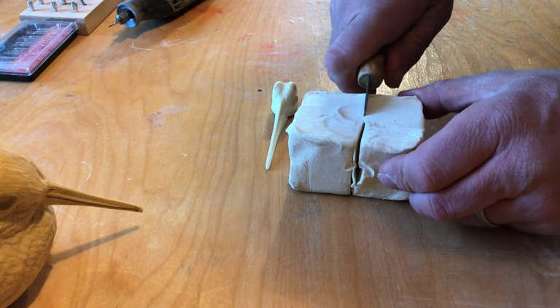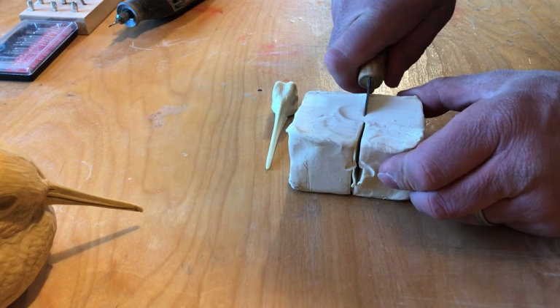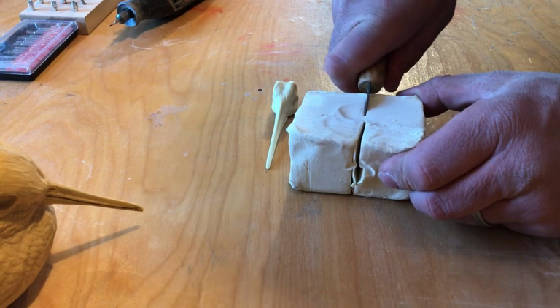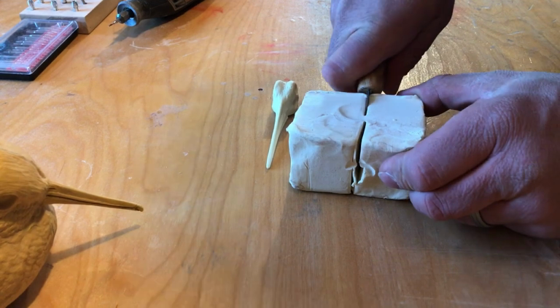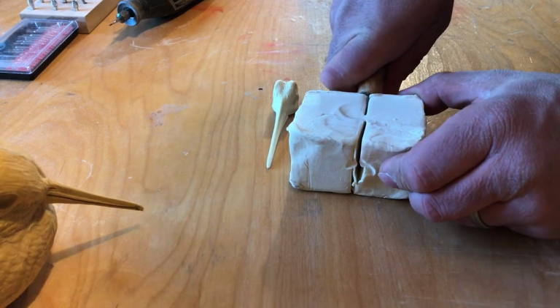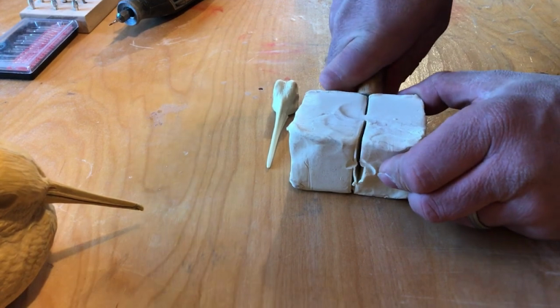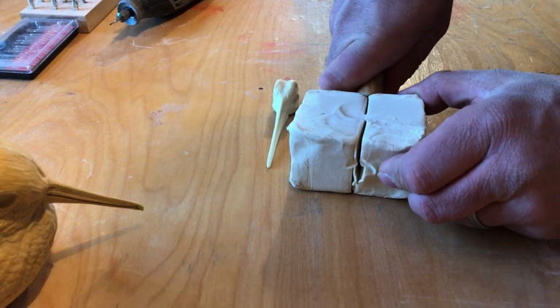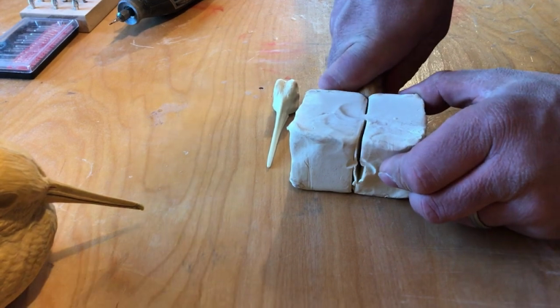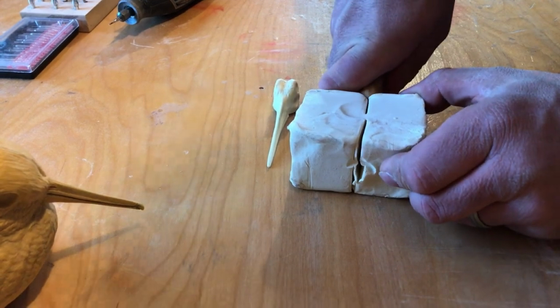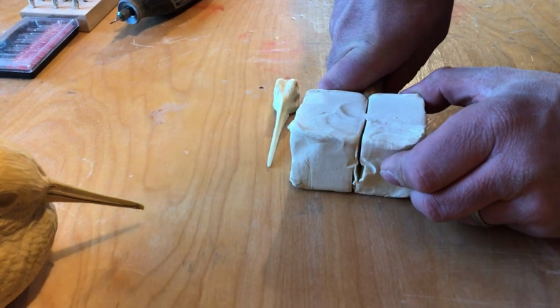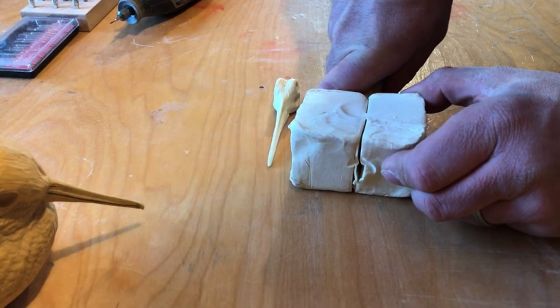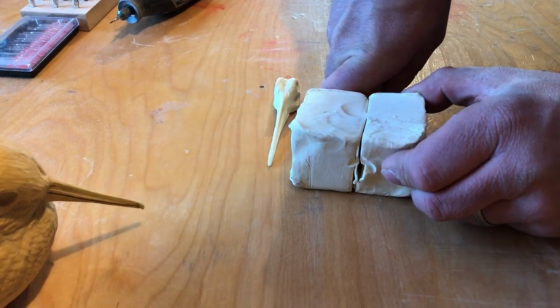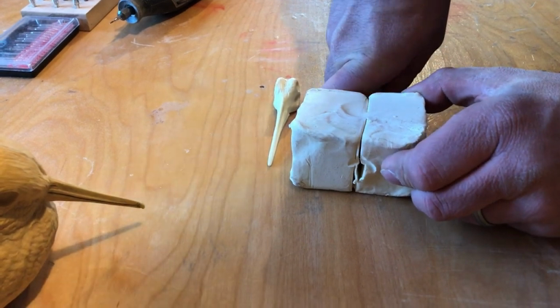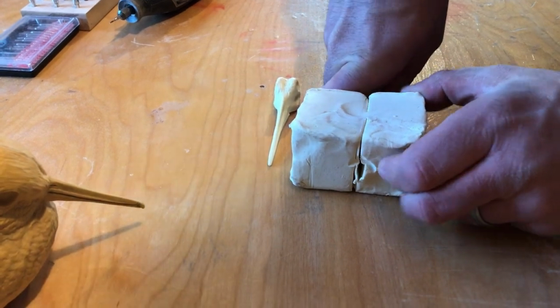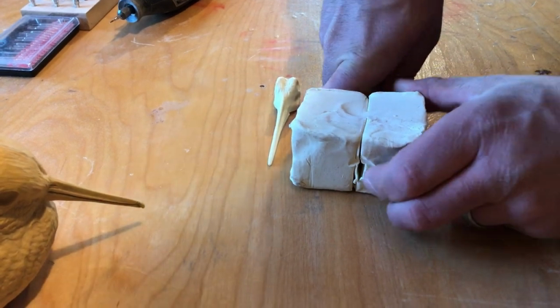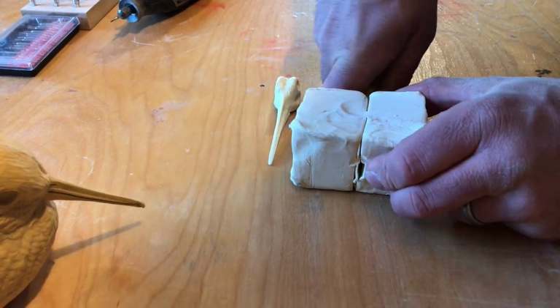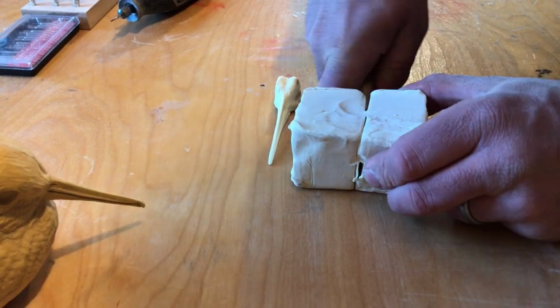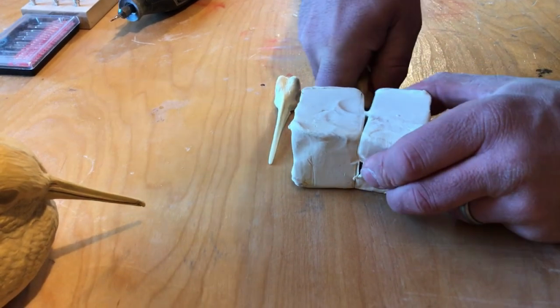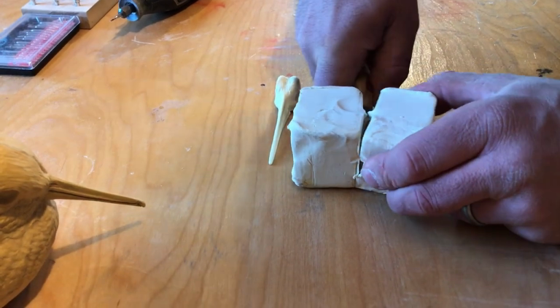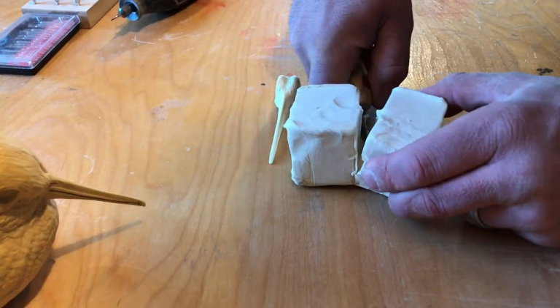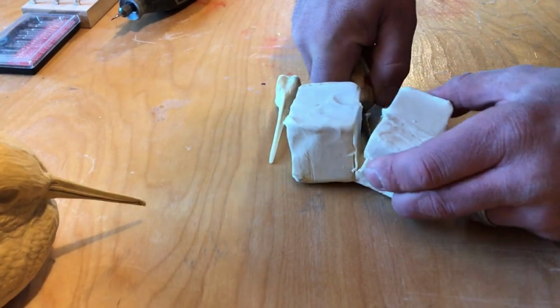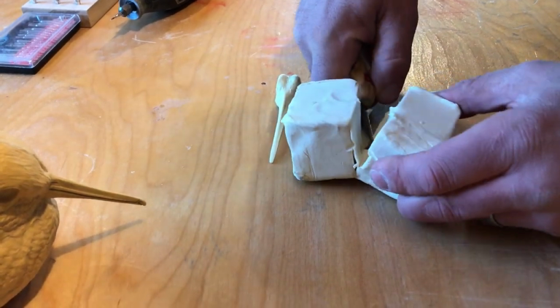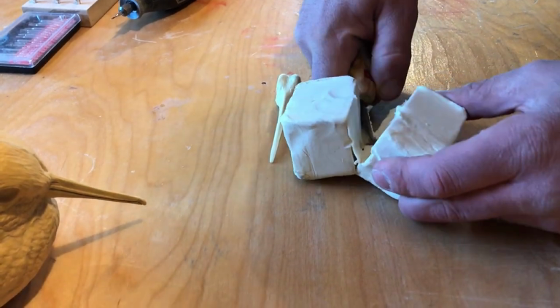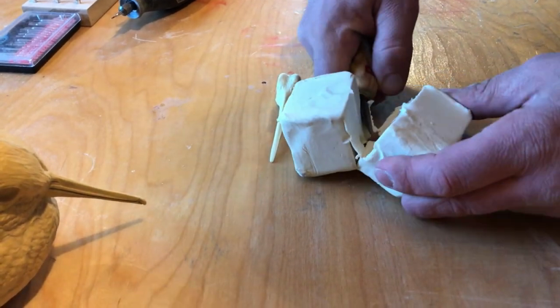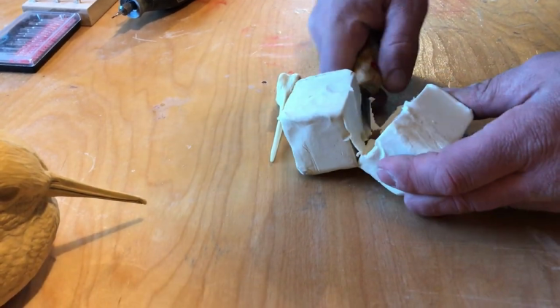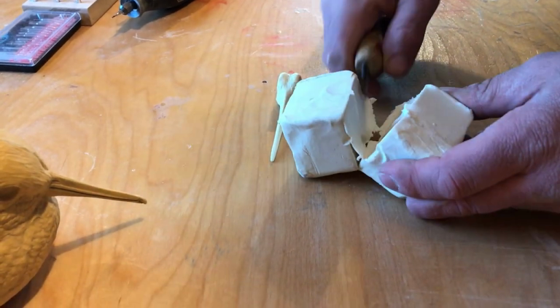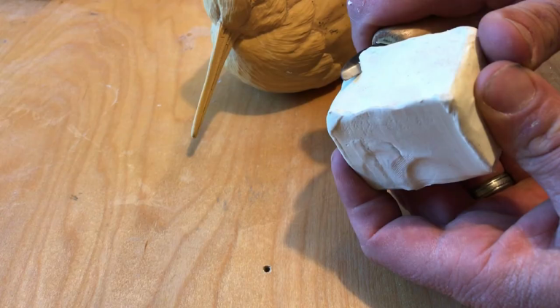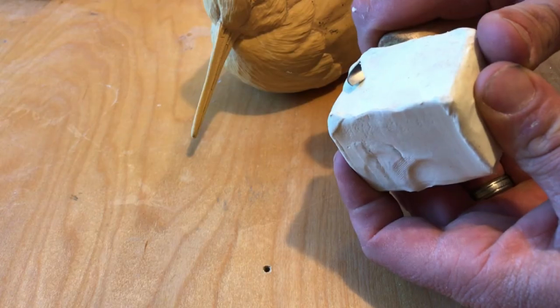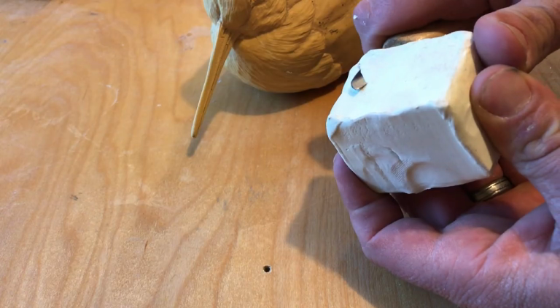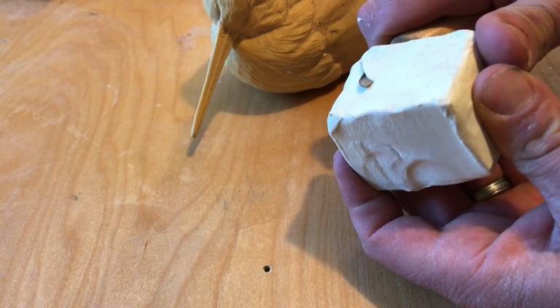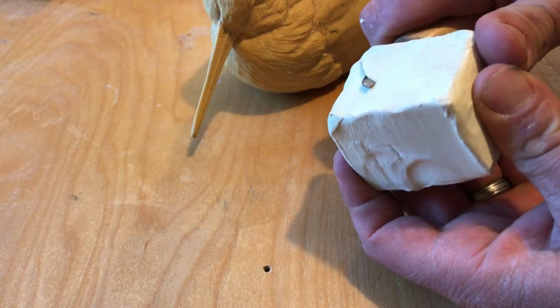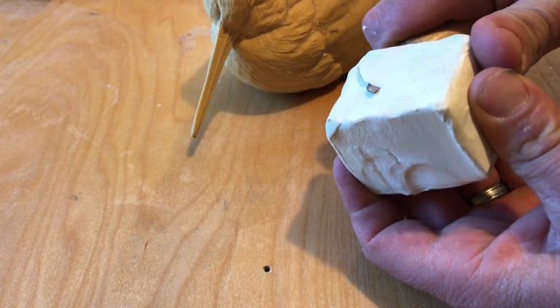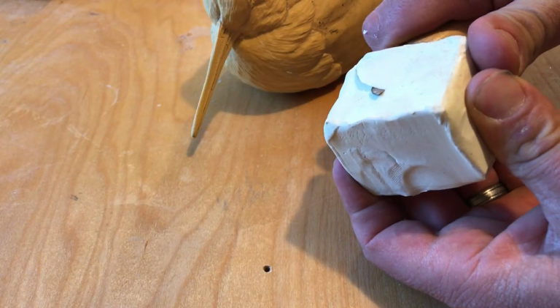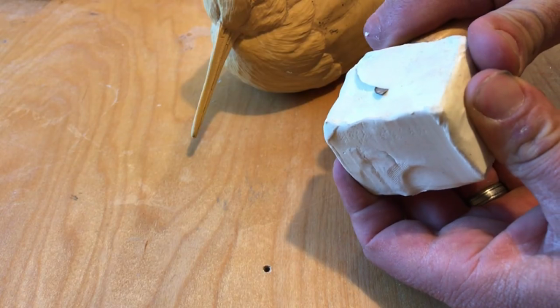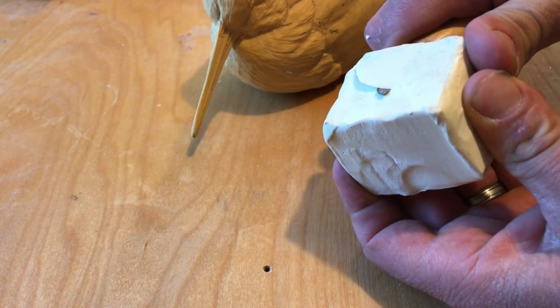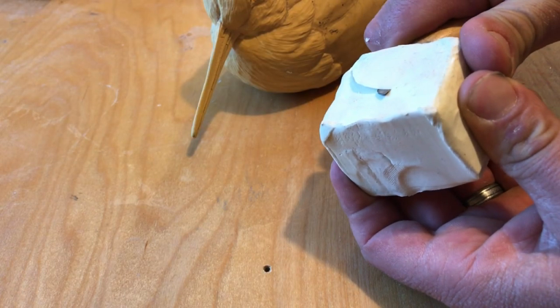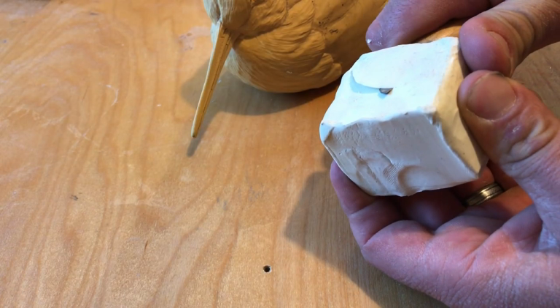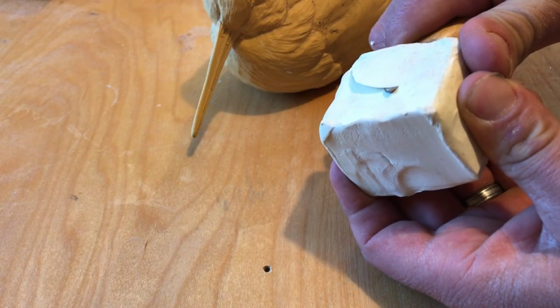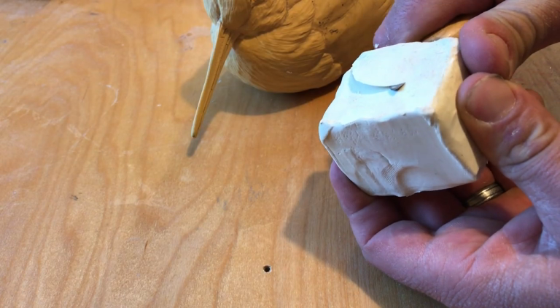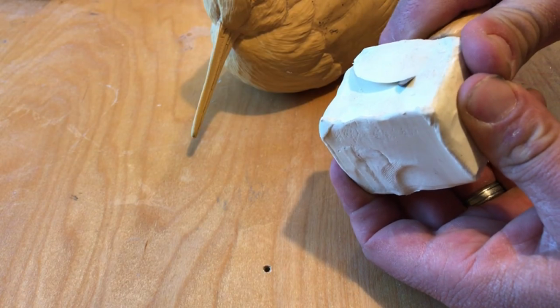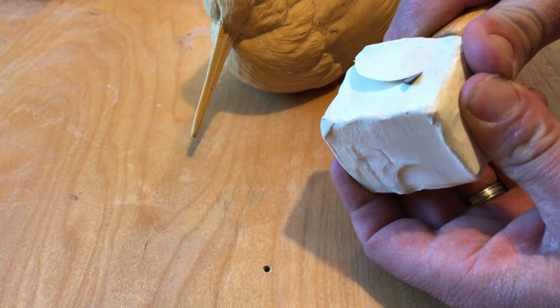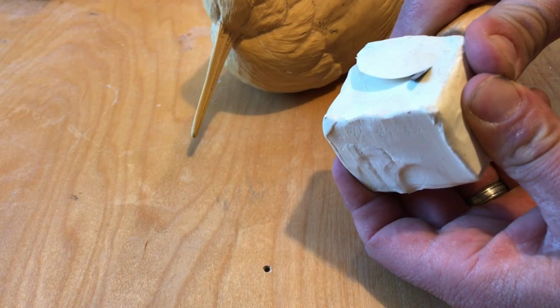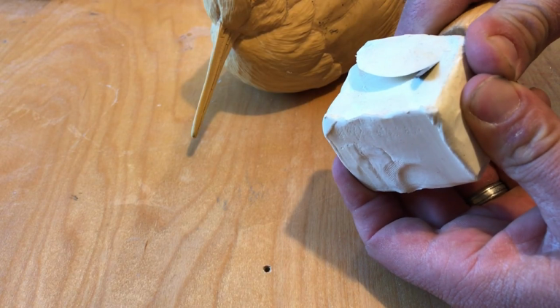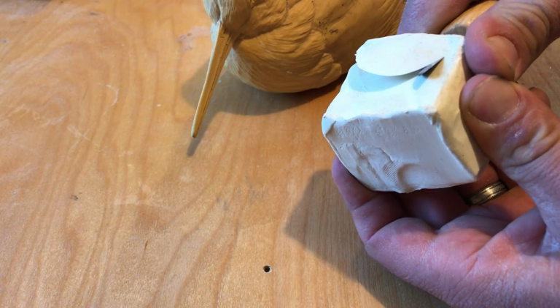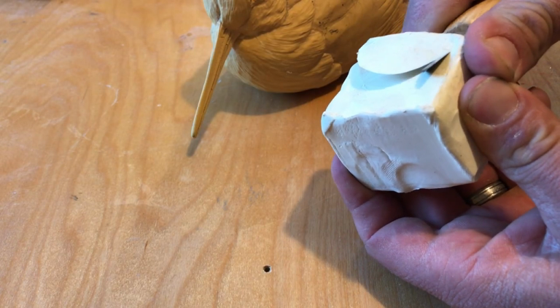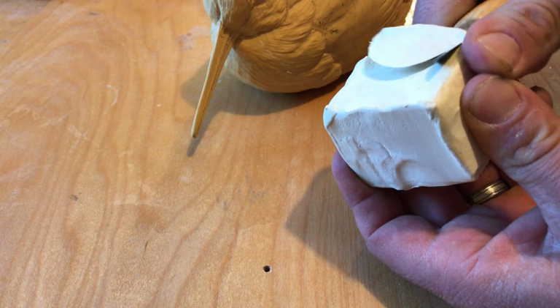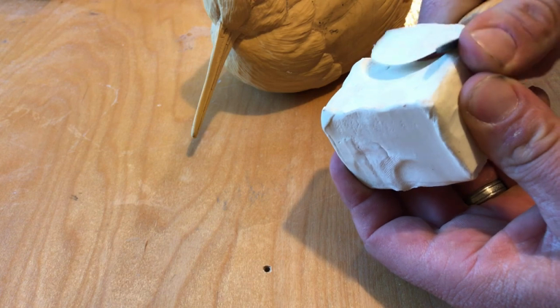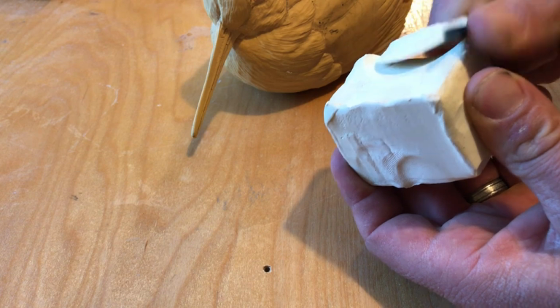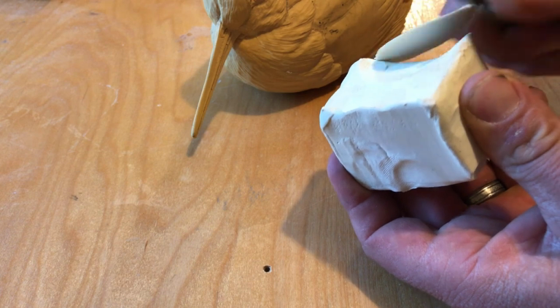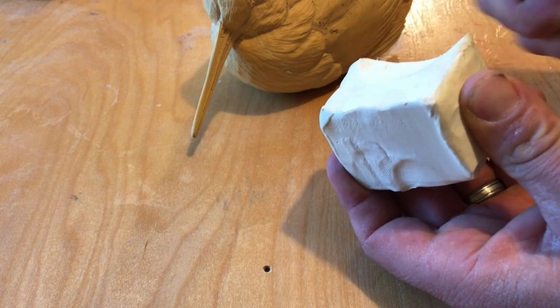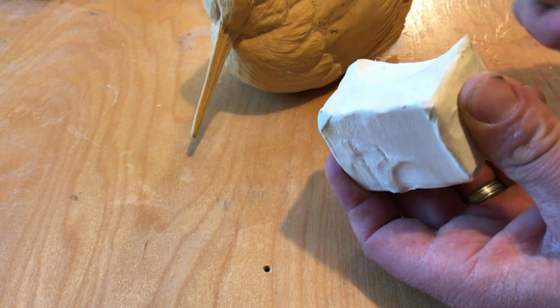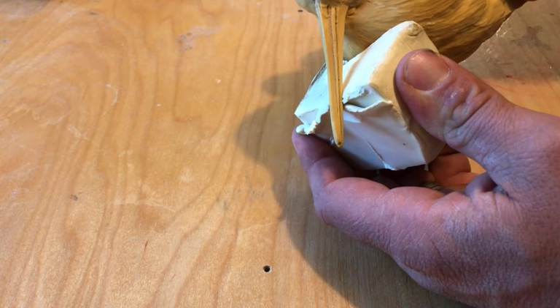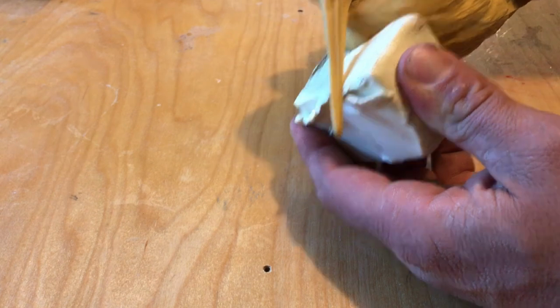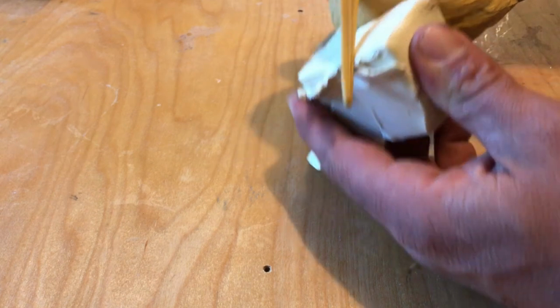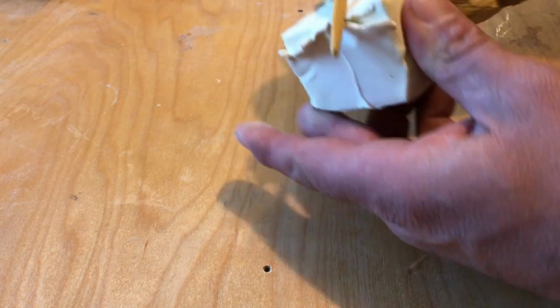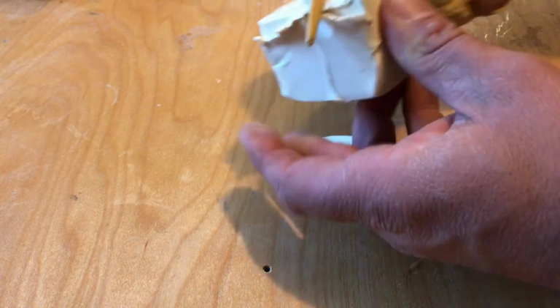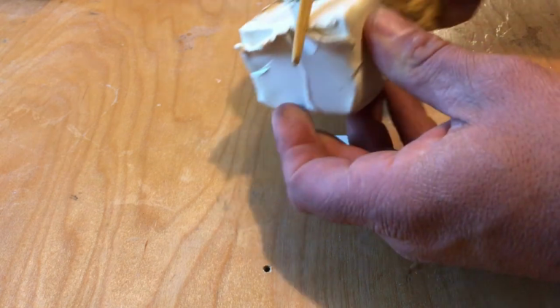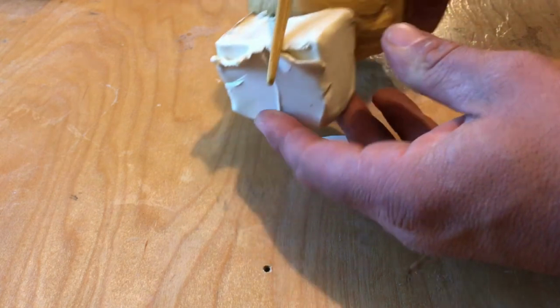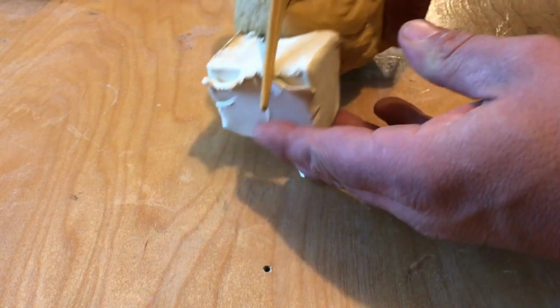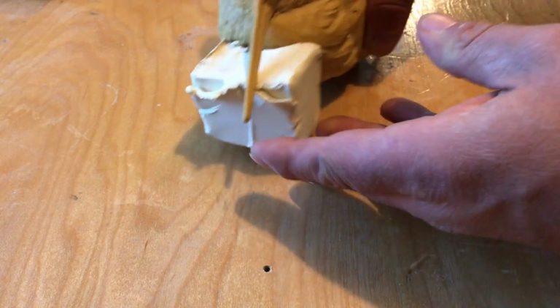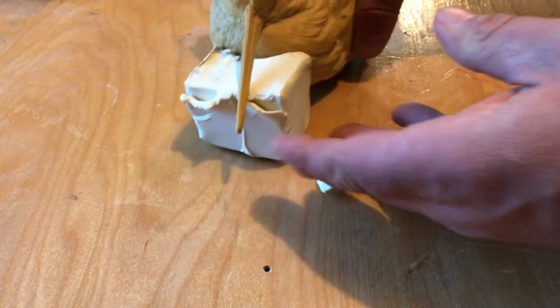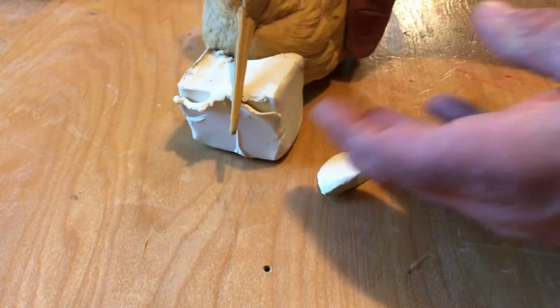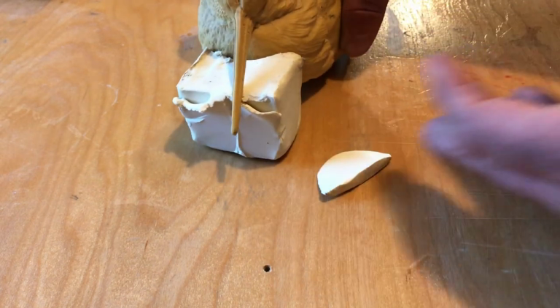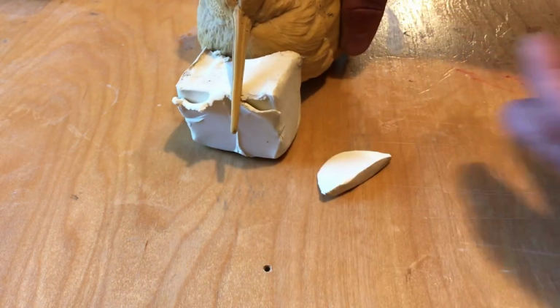When I decided to carve this mother and chick pair, the most challenging aspect was wanting to have the mother's bill resting on the chick's head.